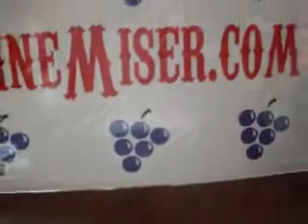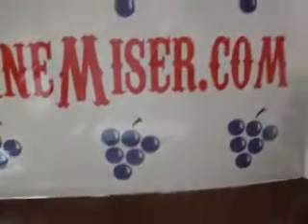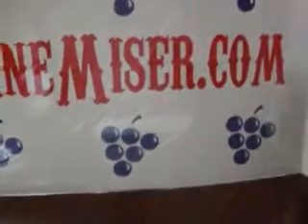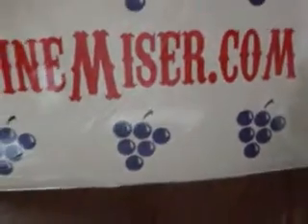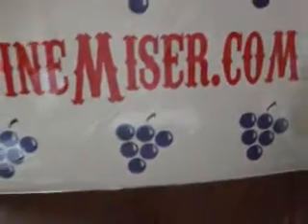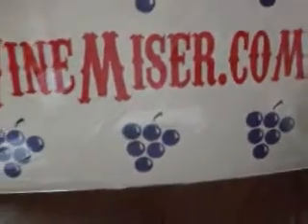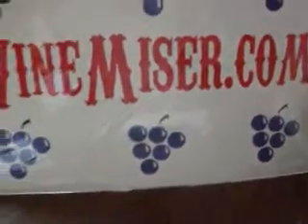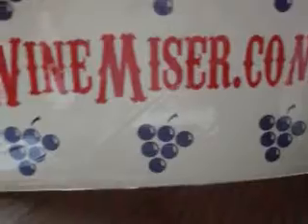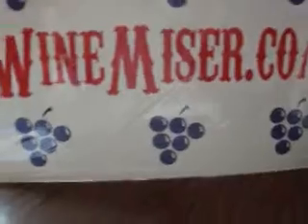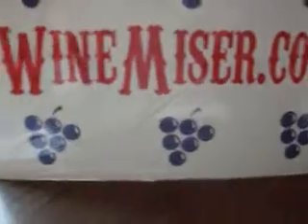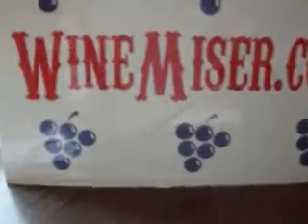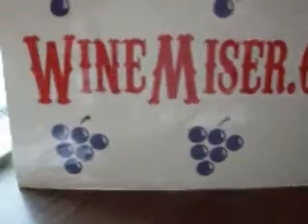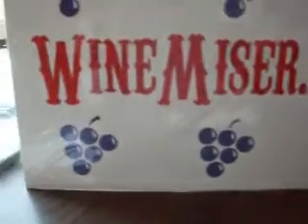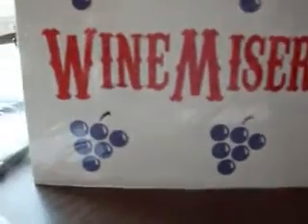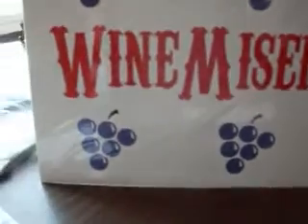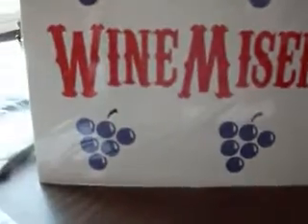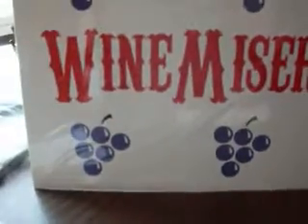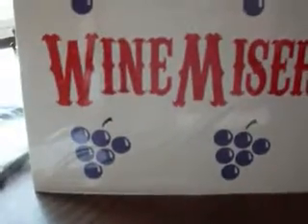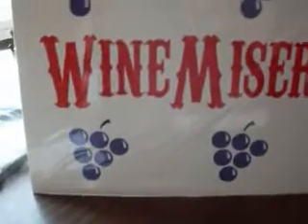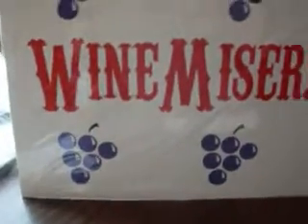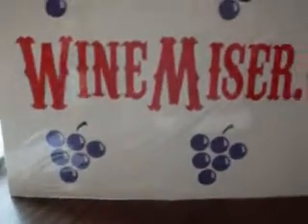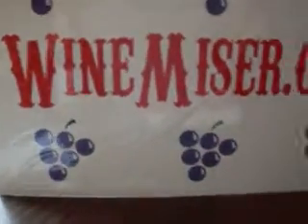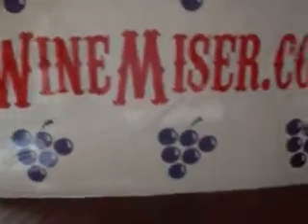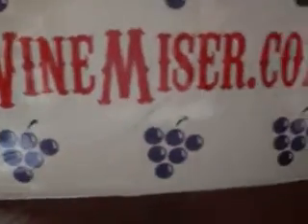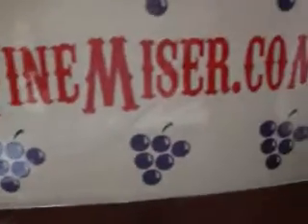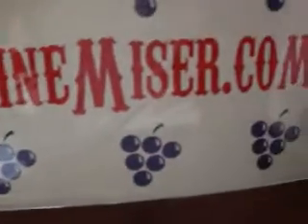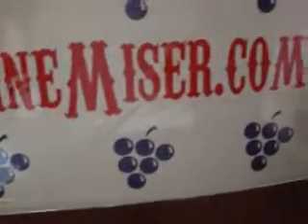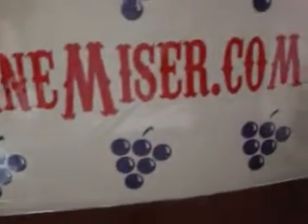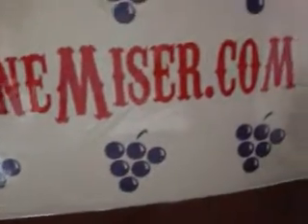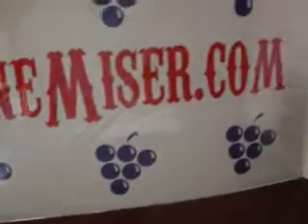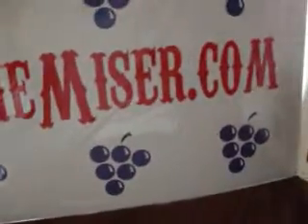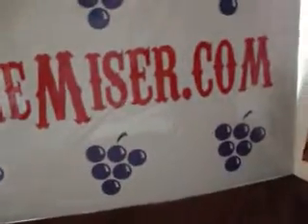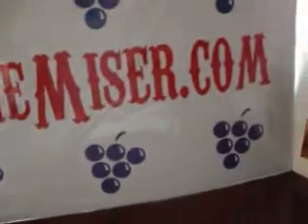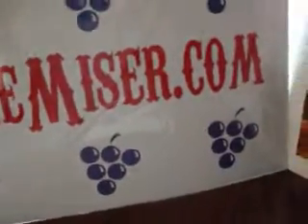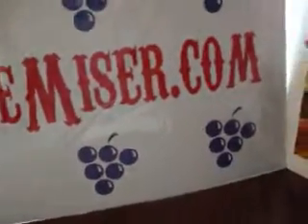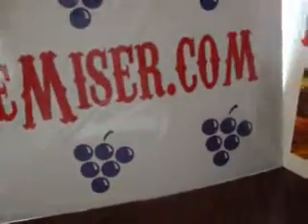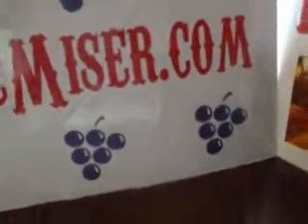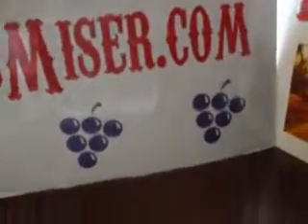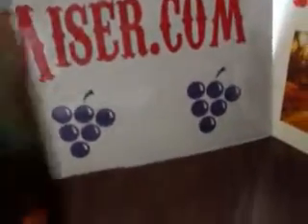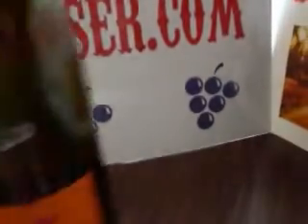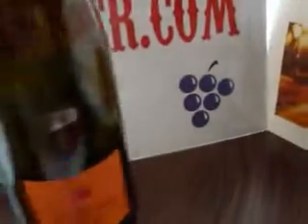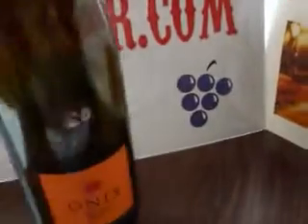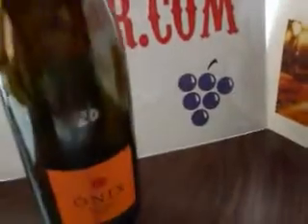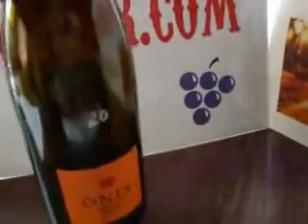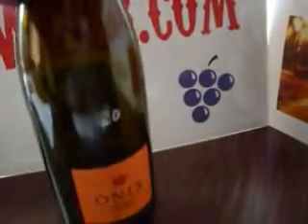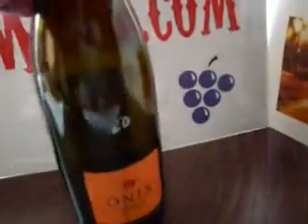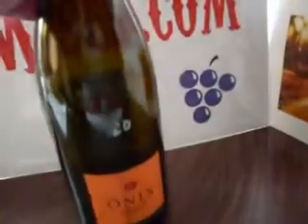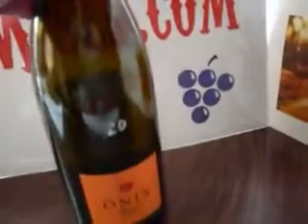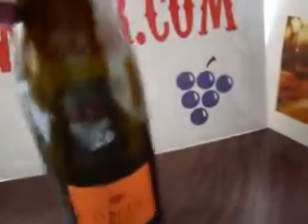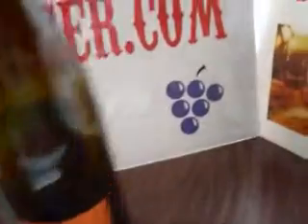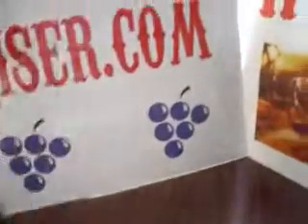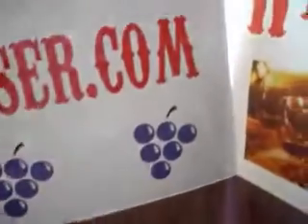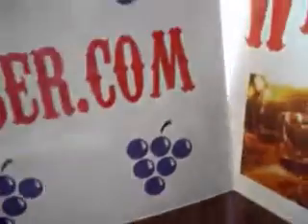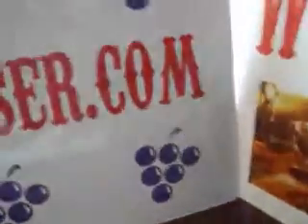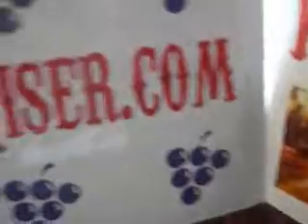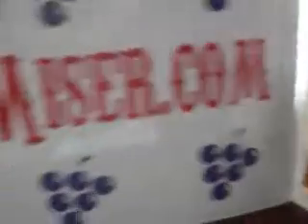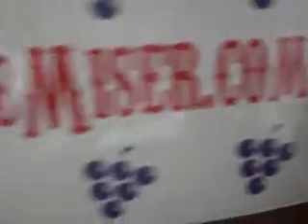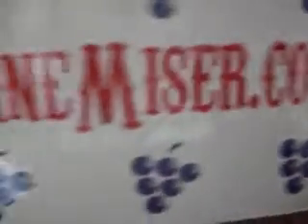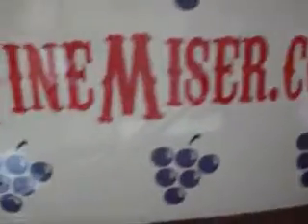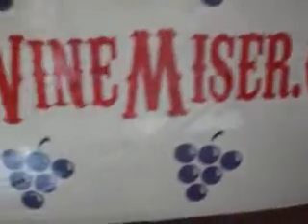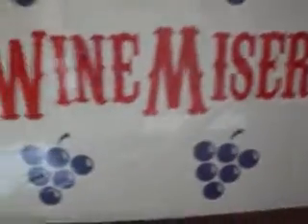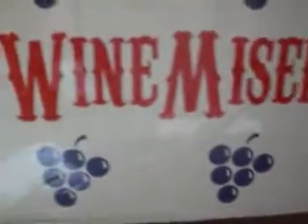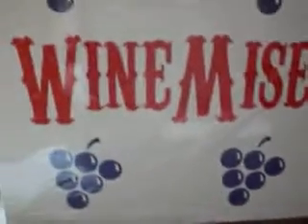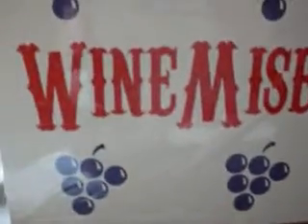Hello, everybody. This is another video wine tasting rating review from the Wine Miser, winemiser.com.